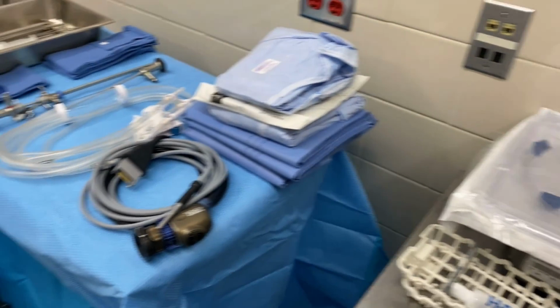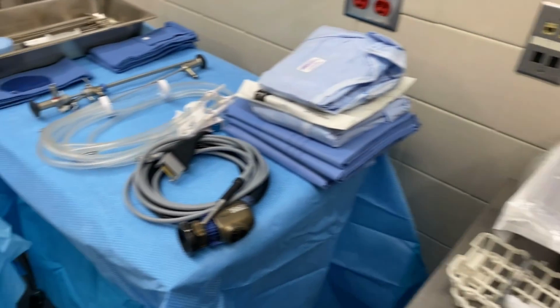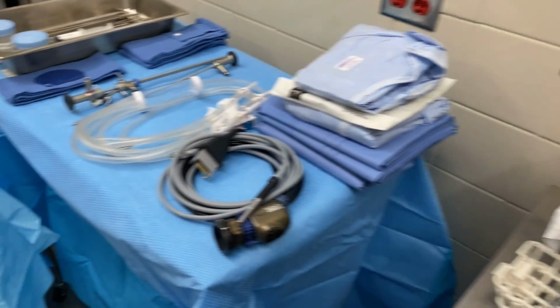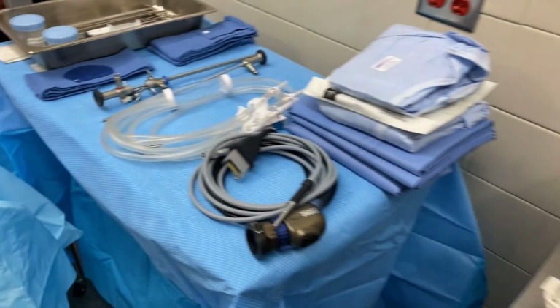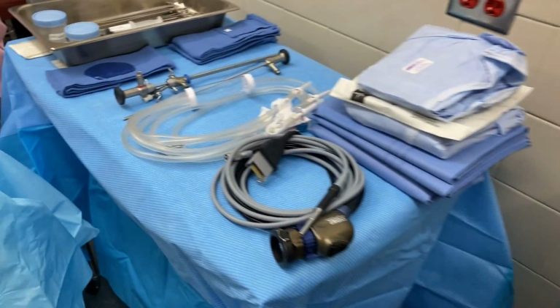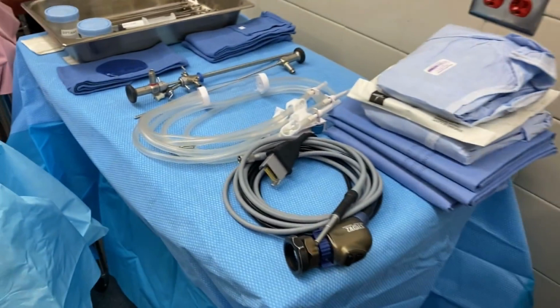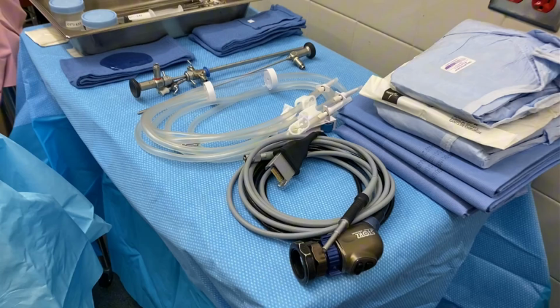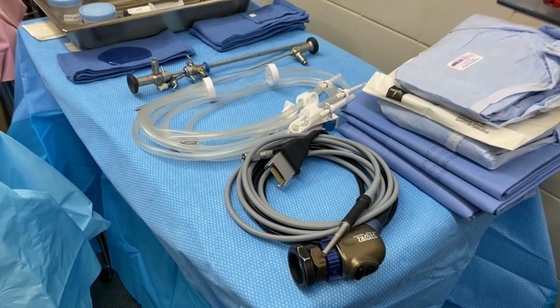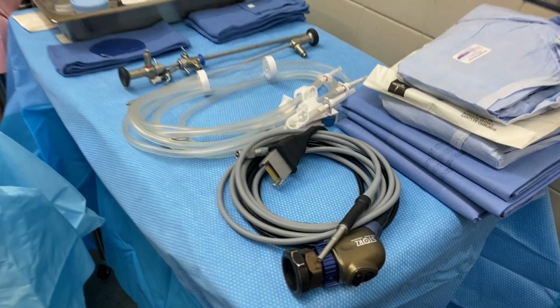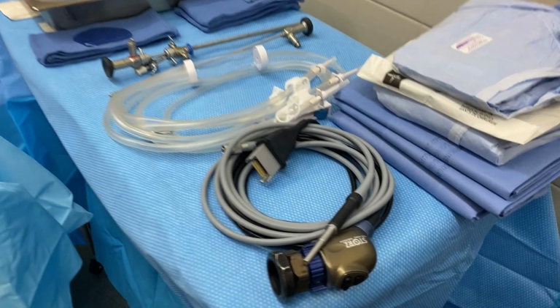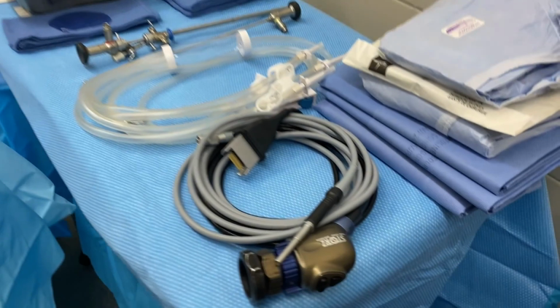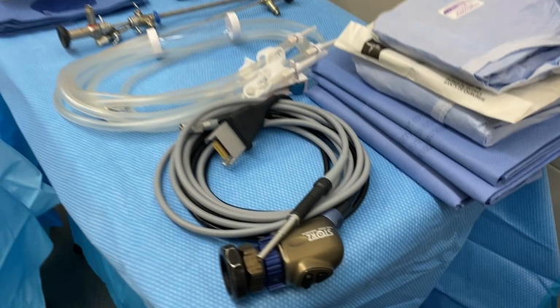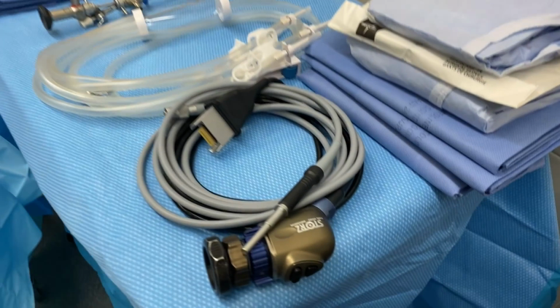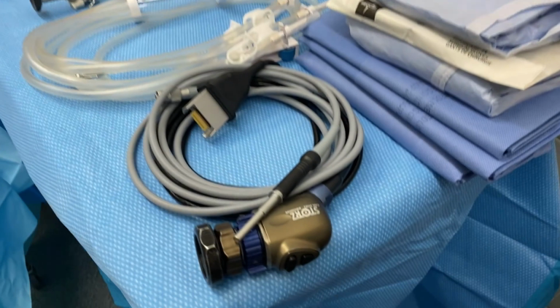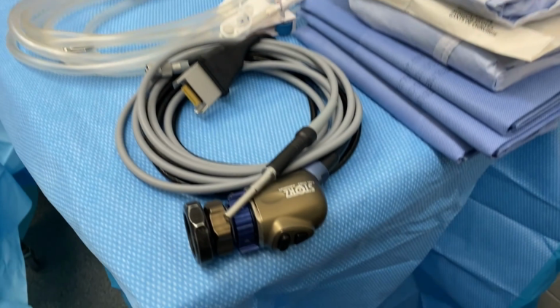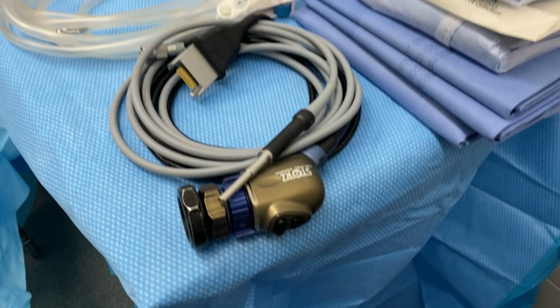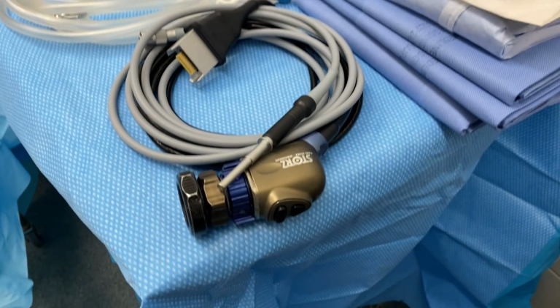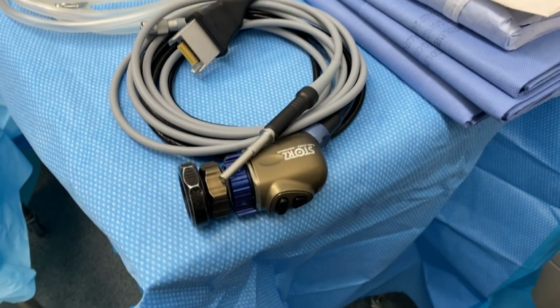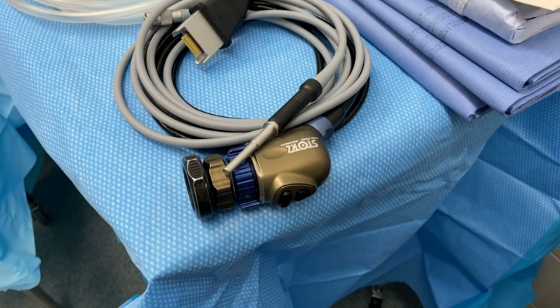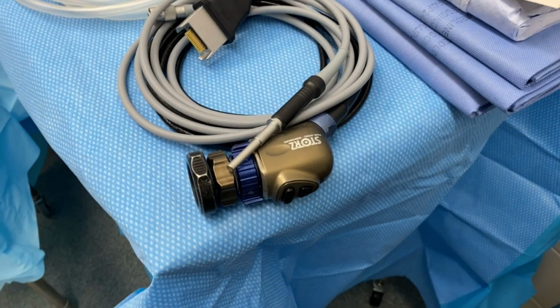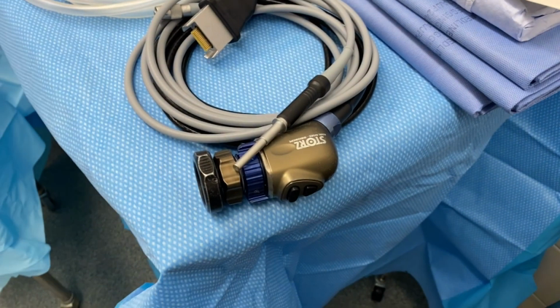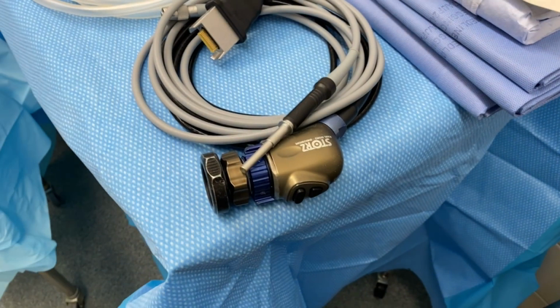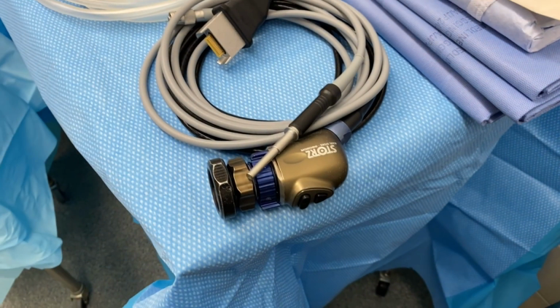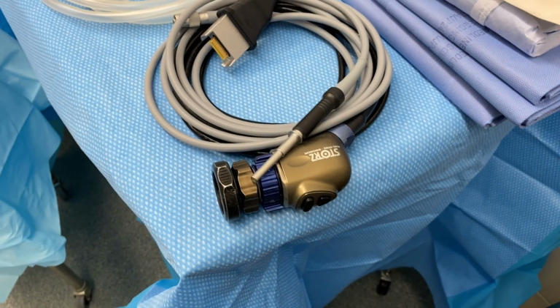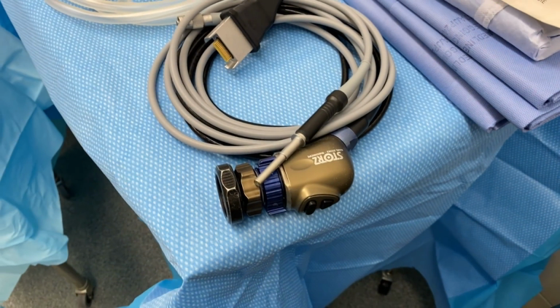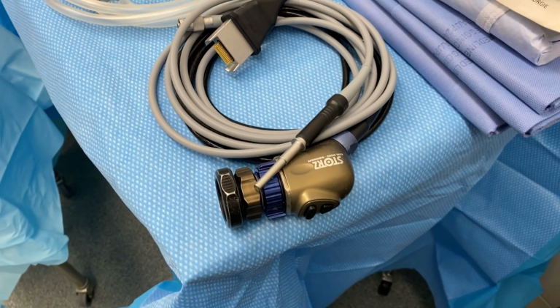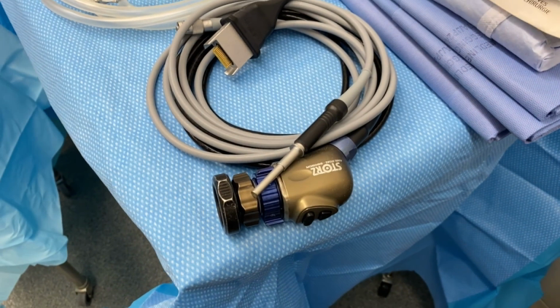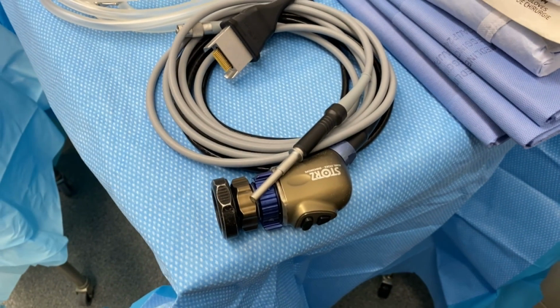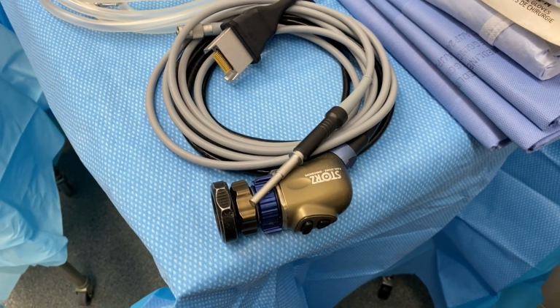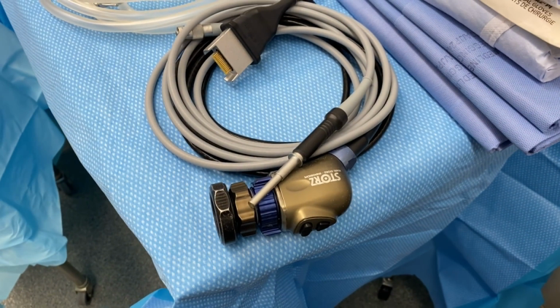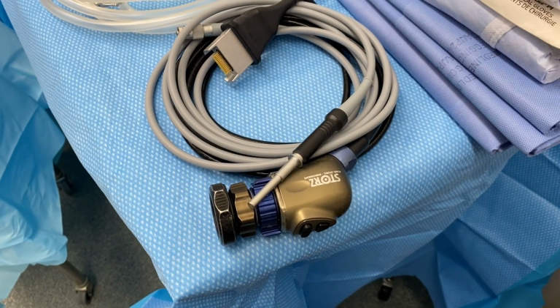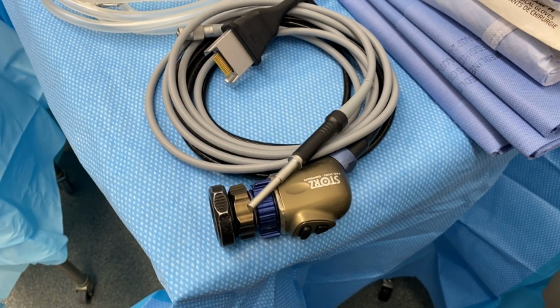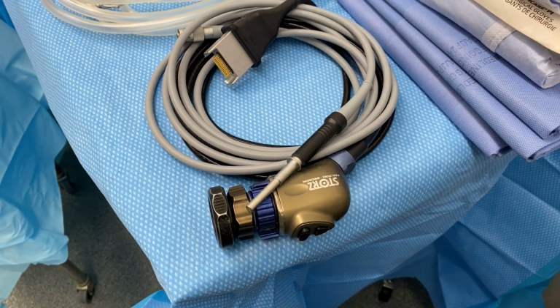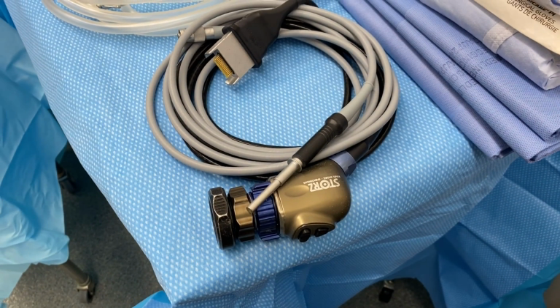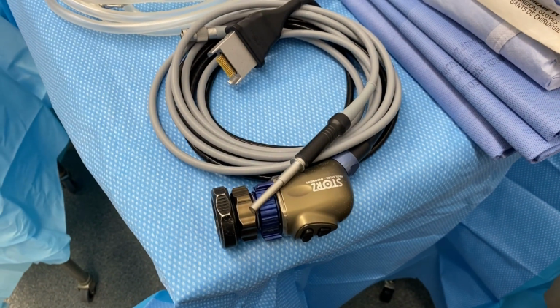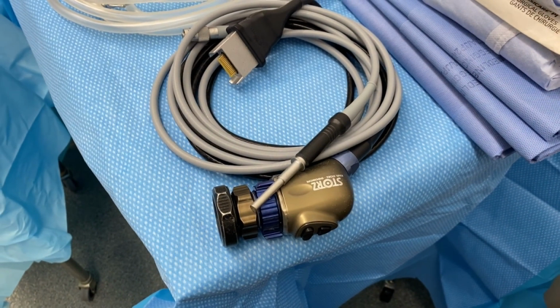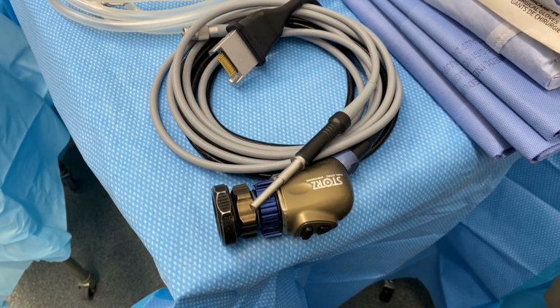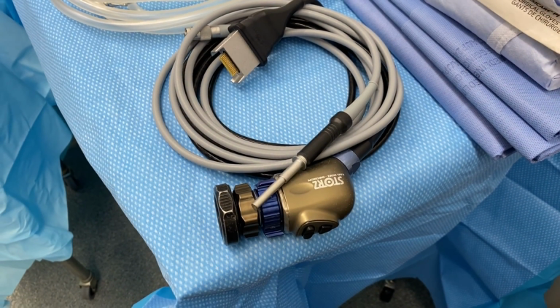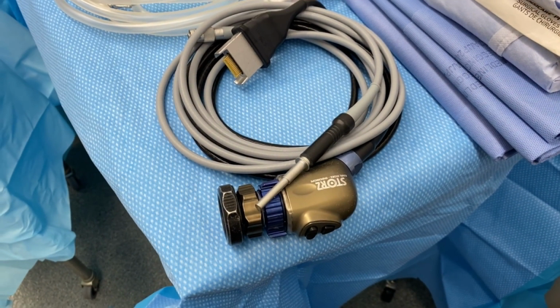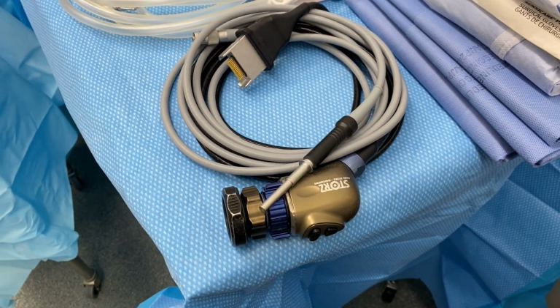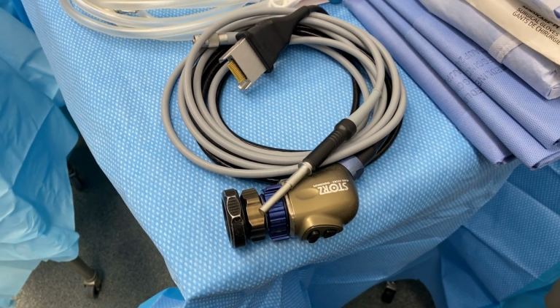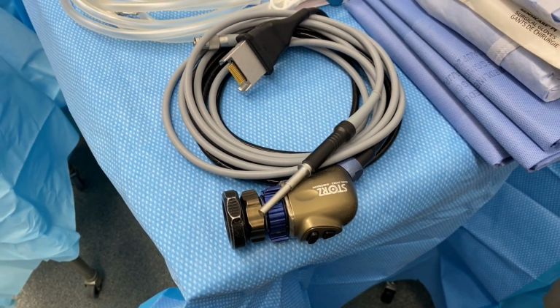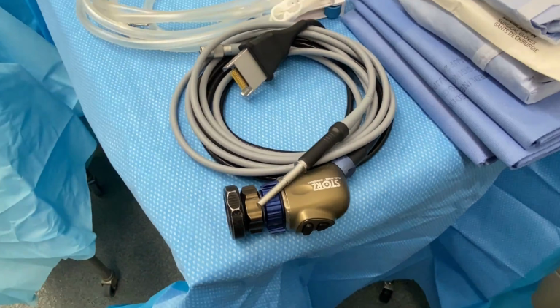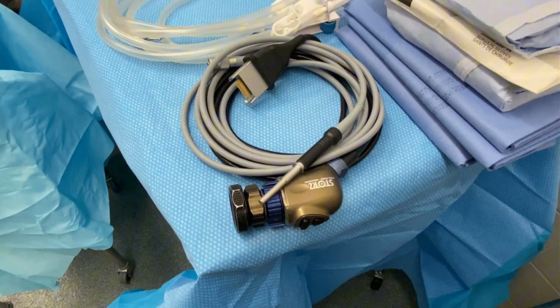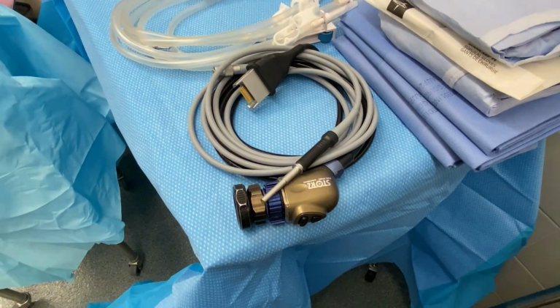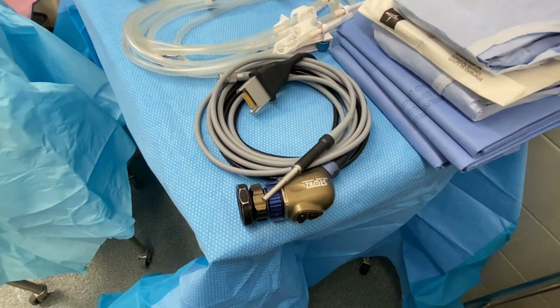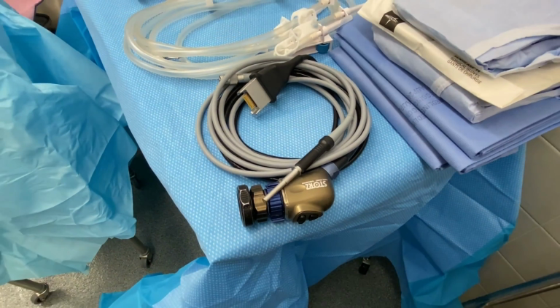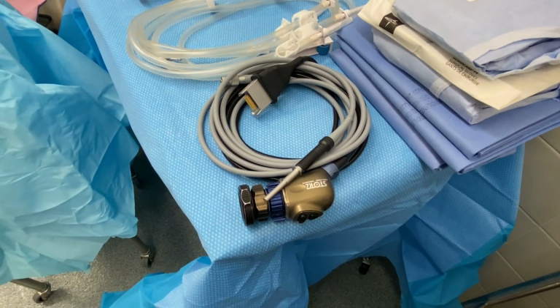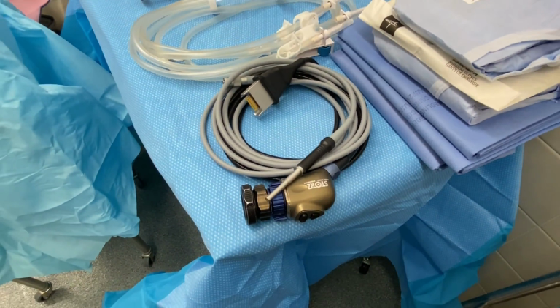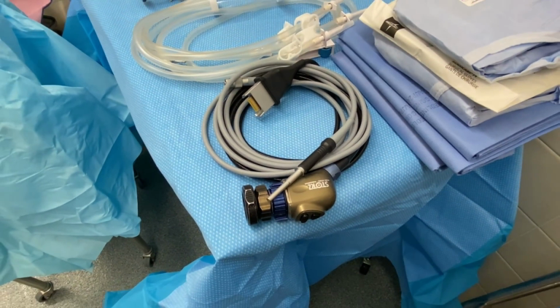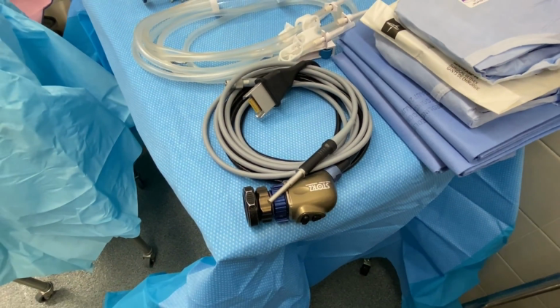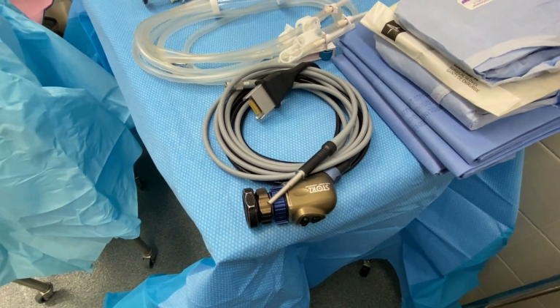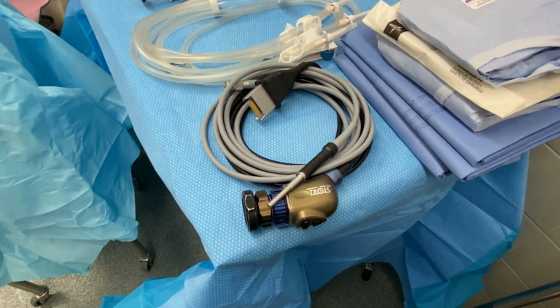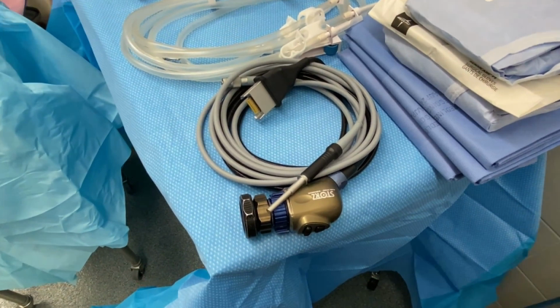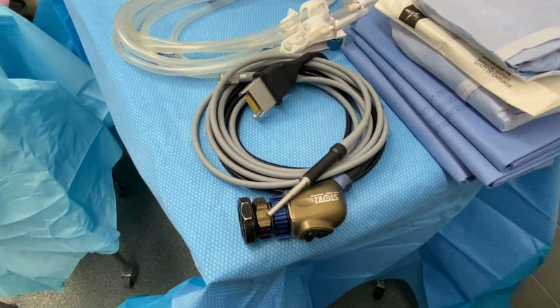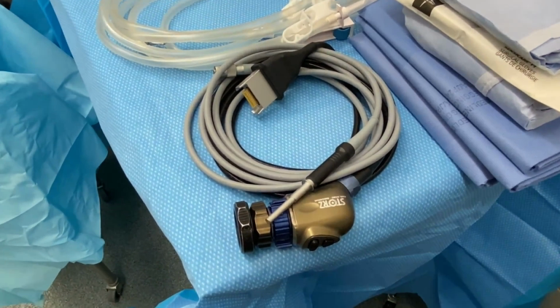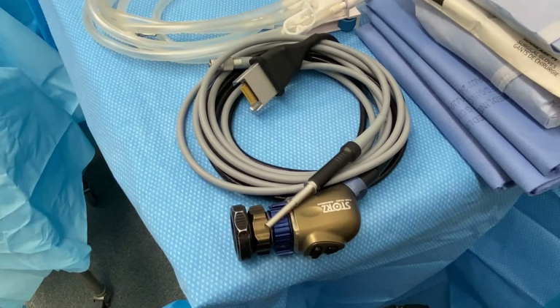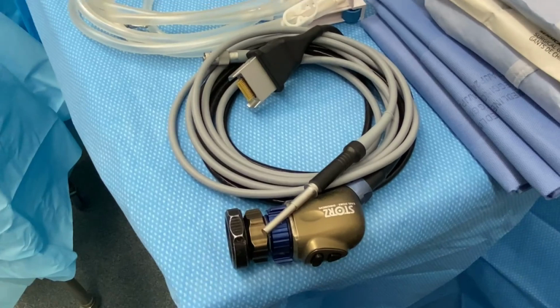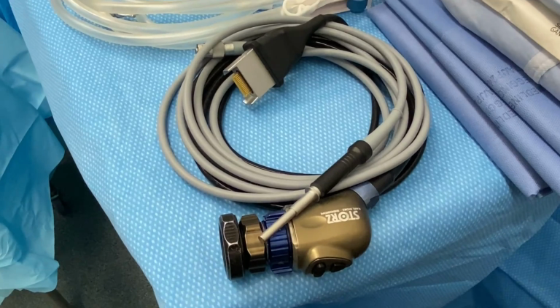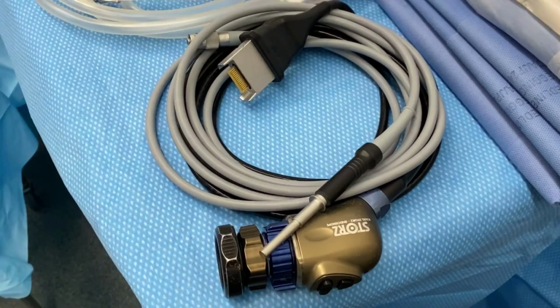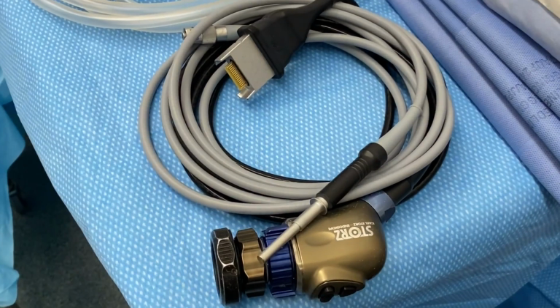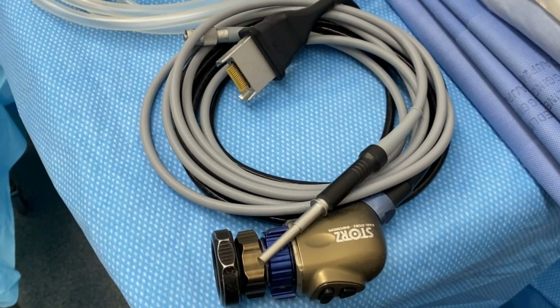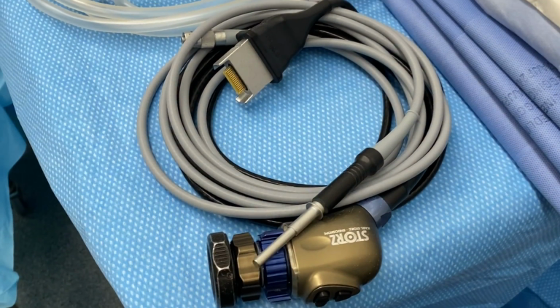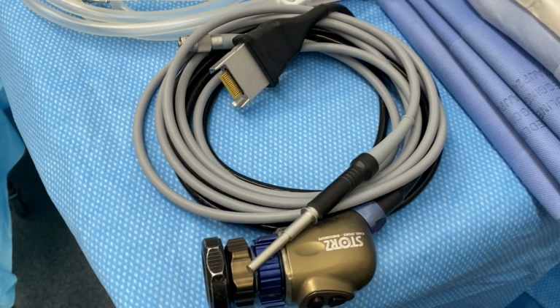Right here we have our camera and light cord.